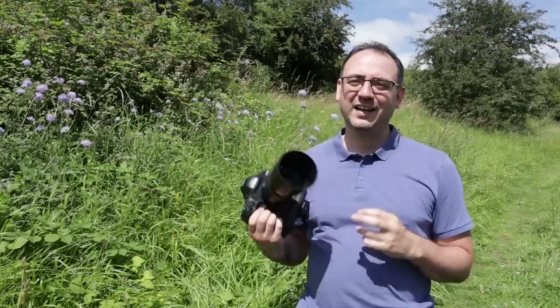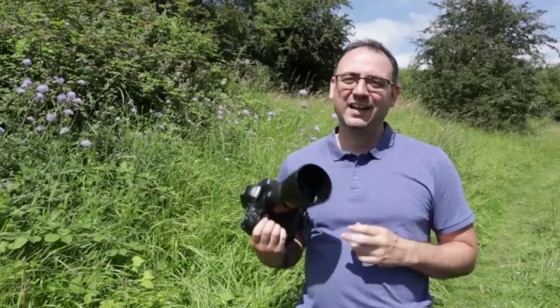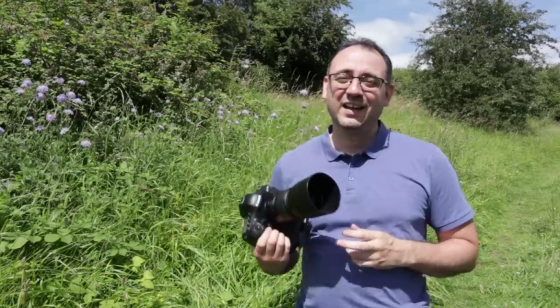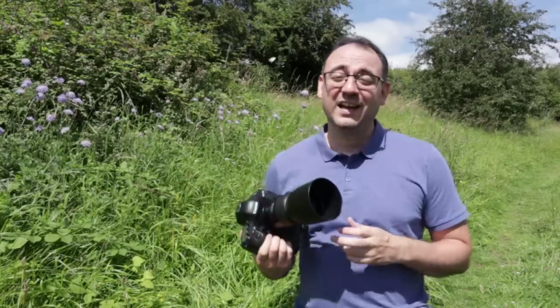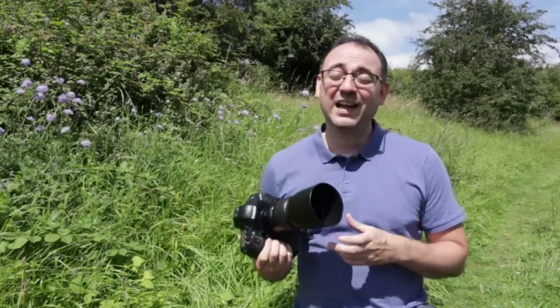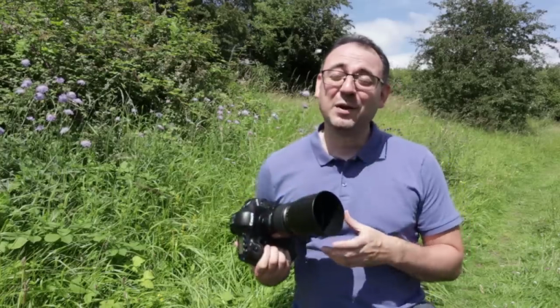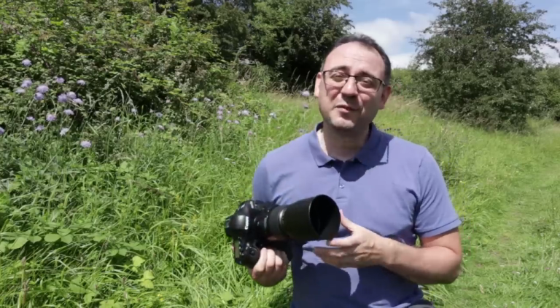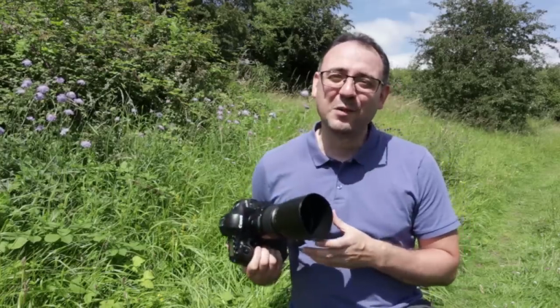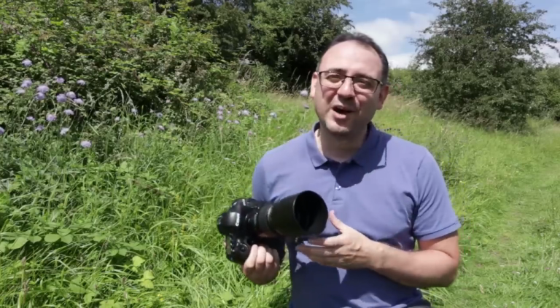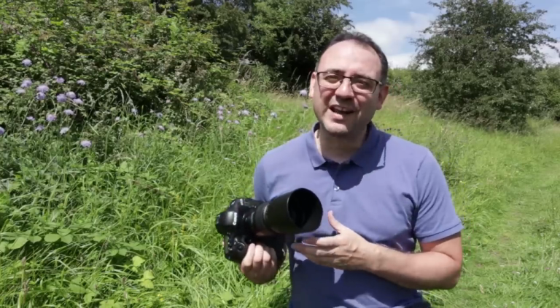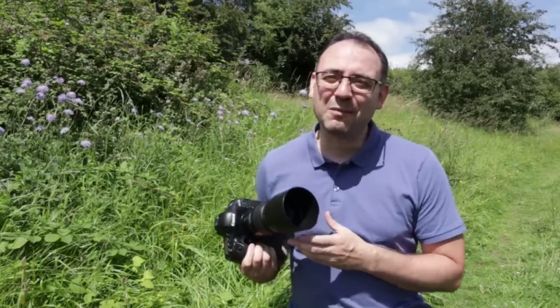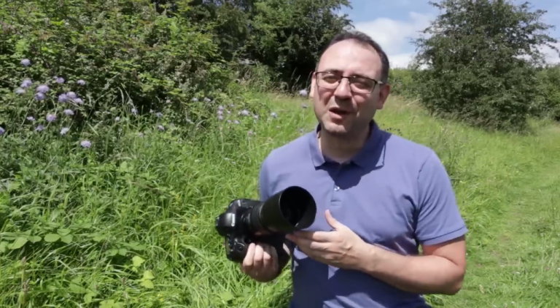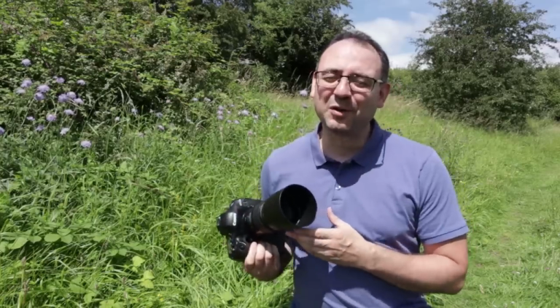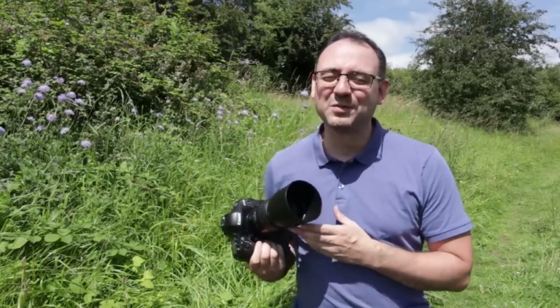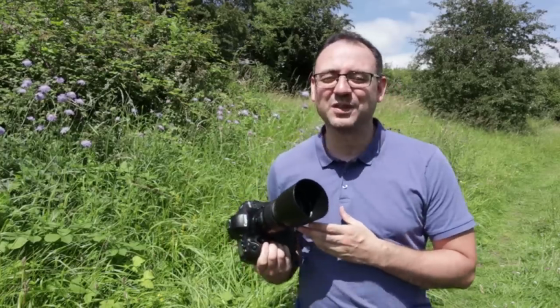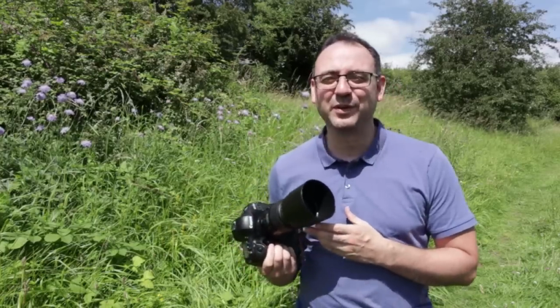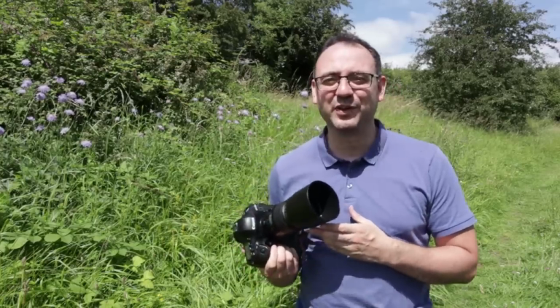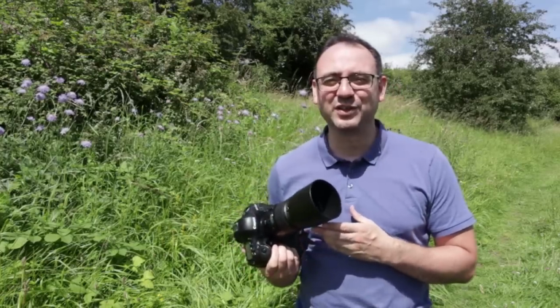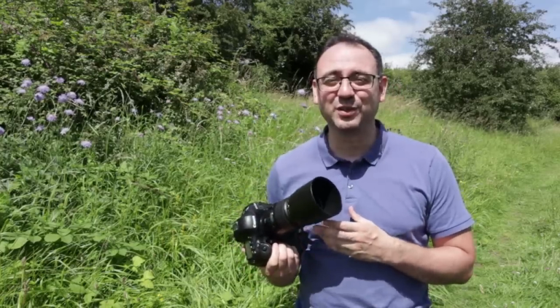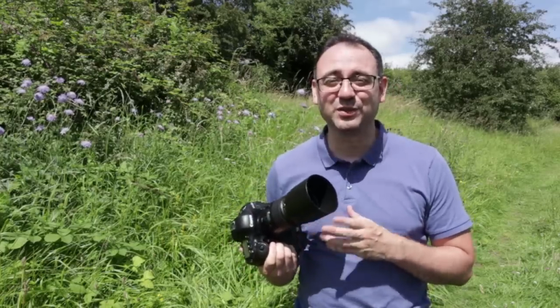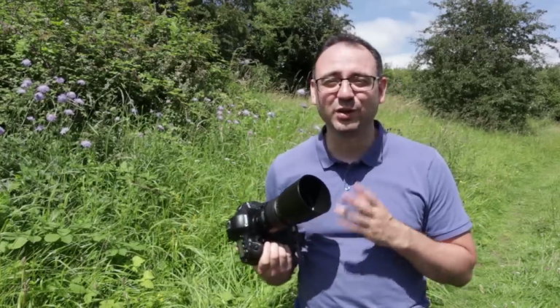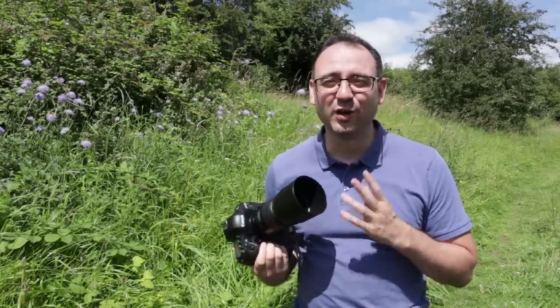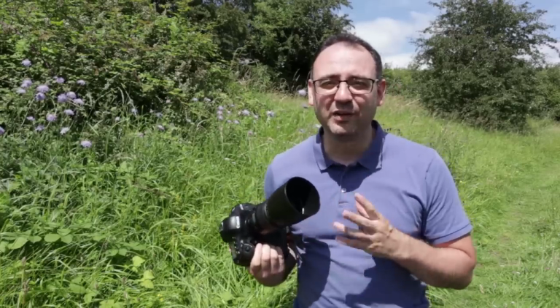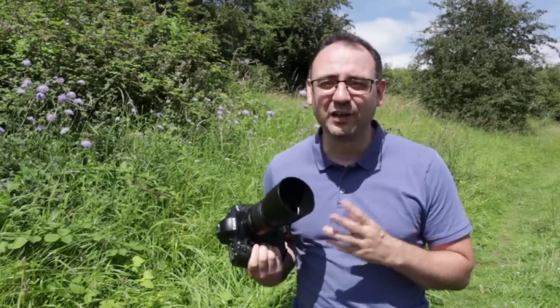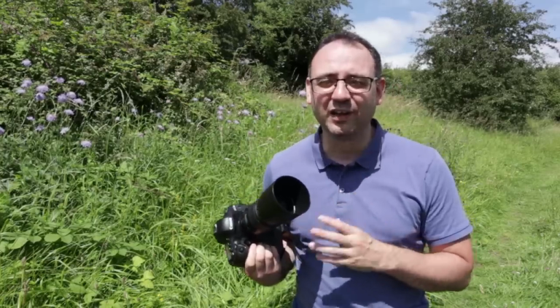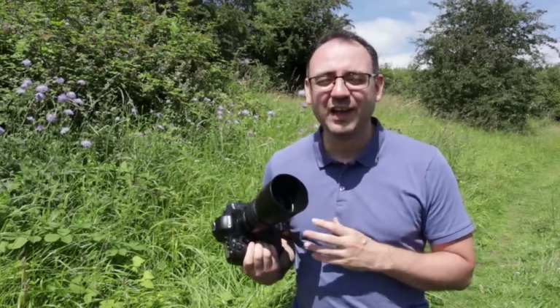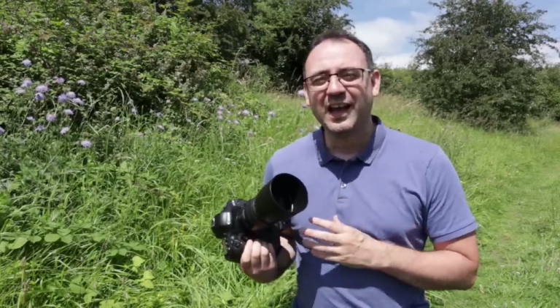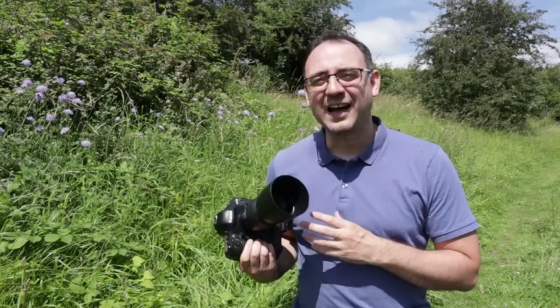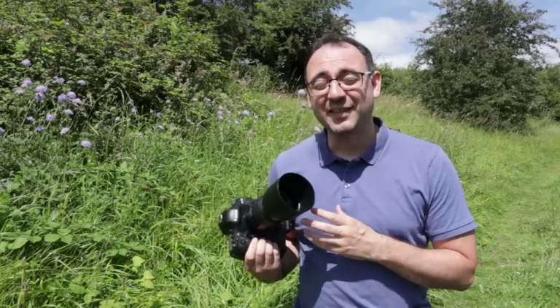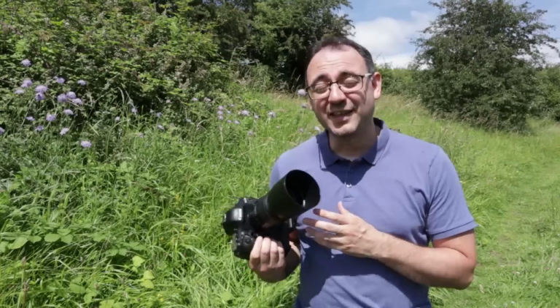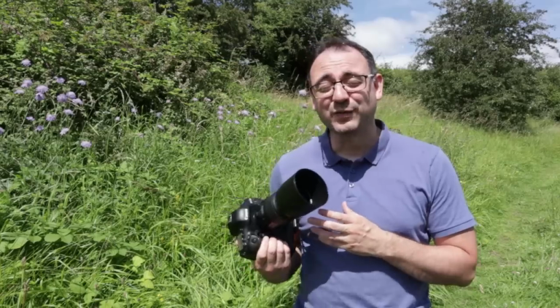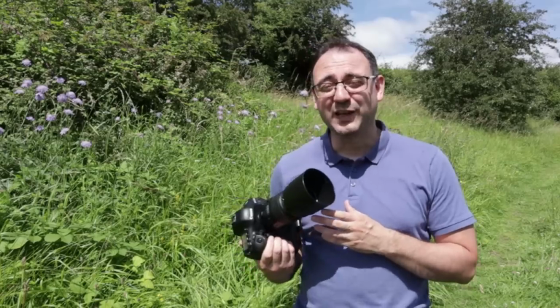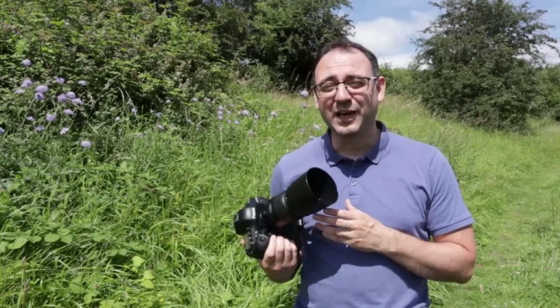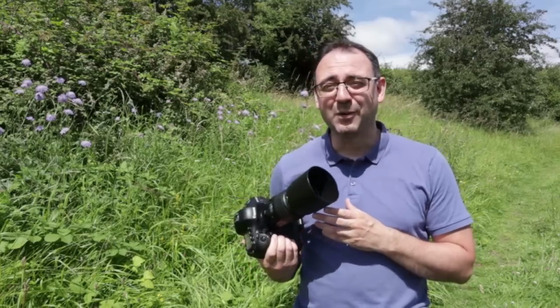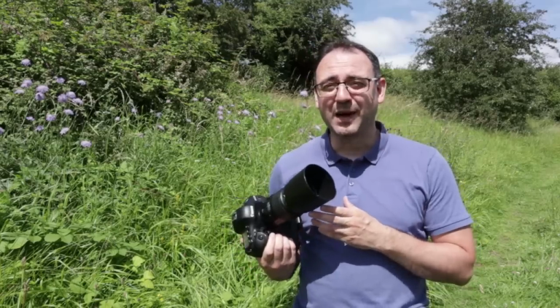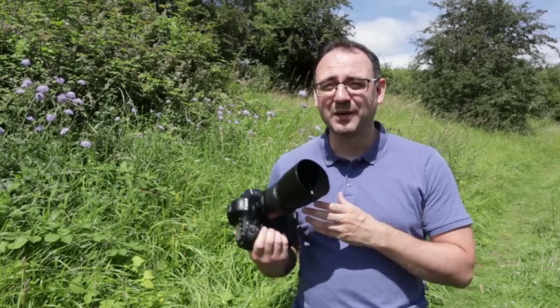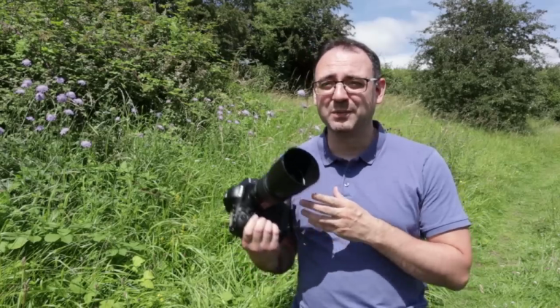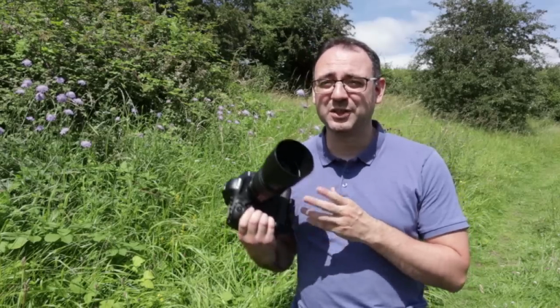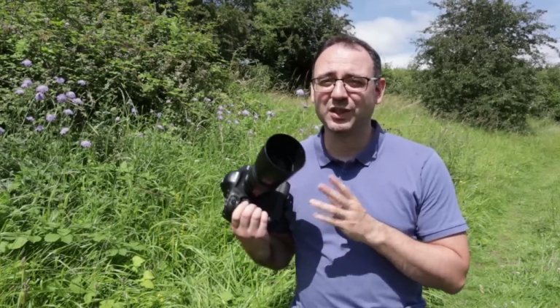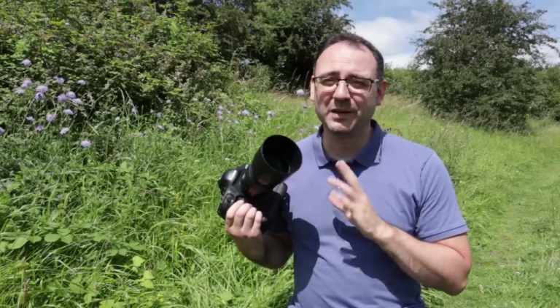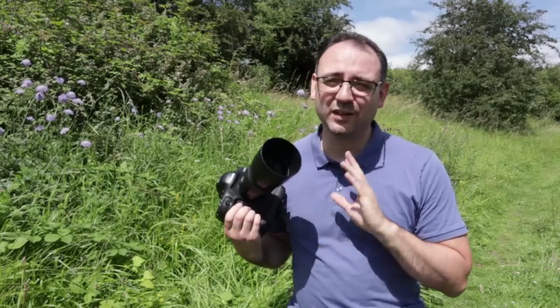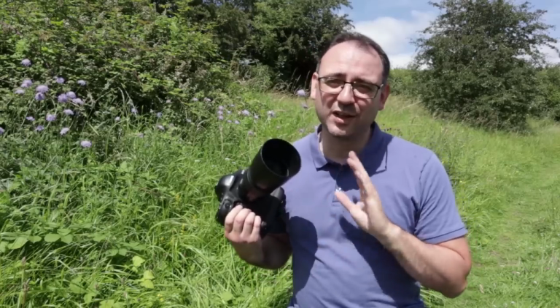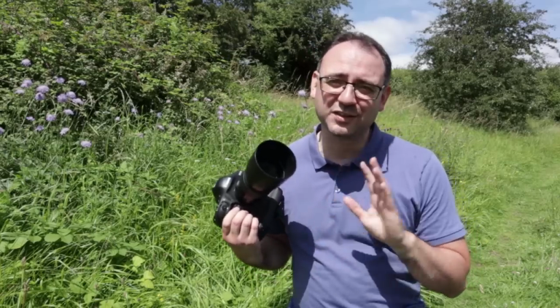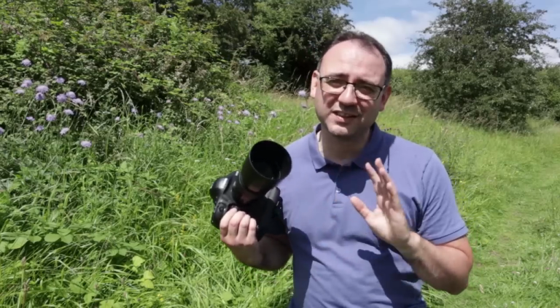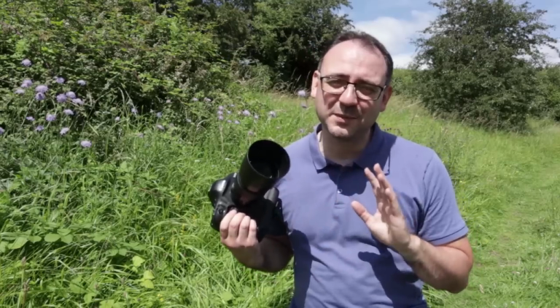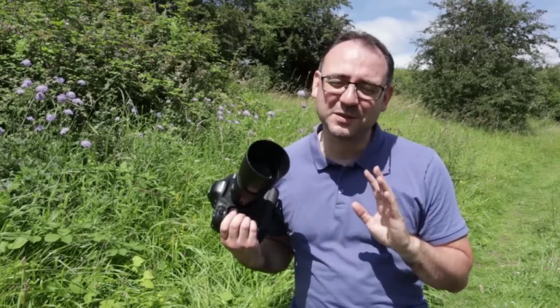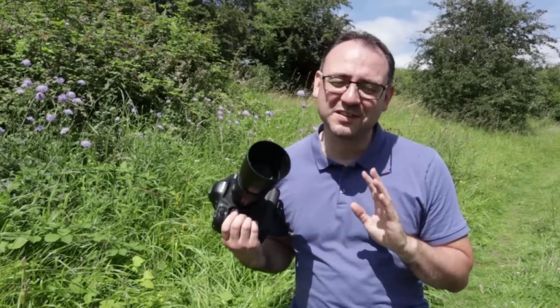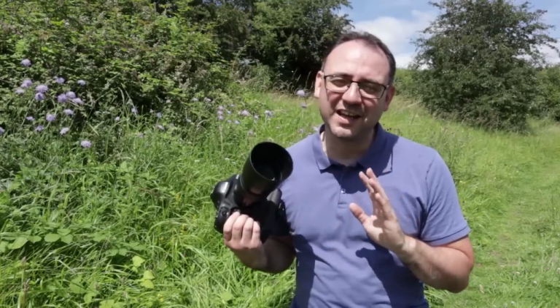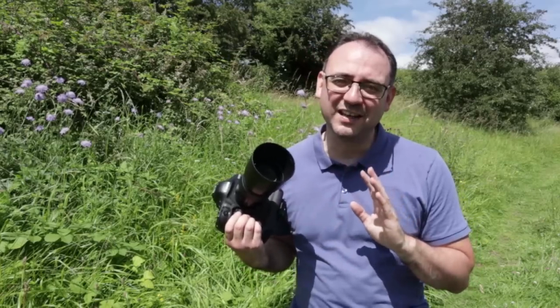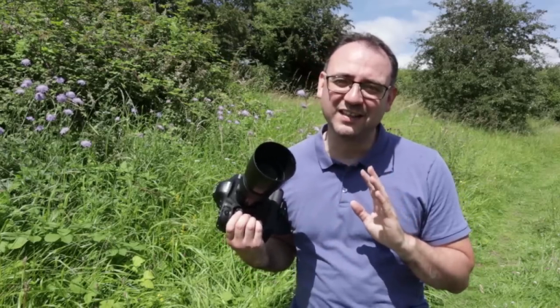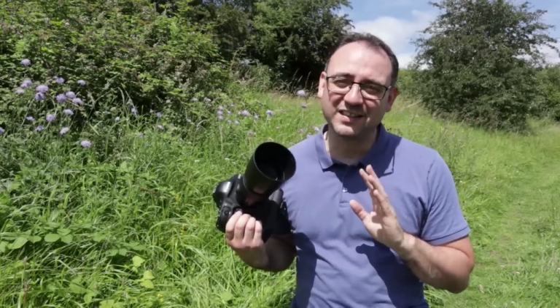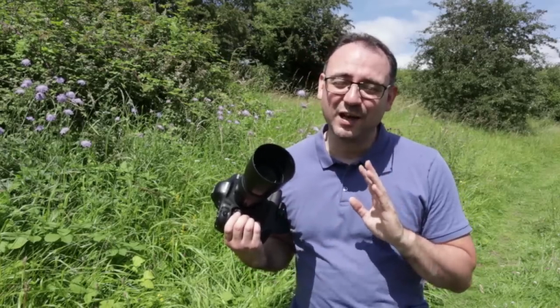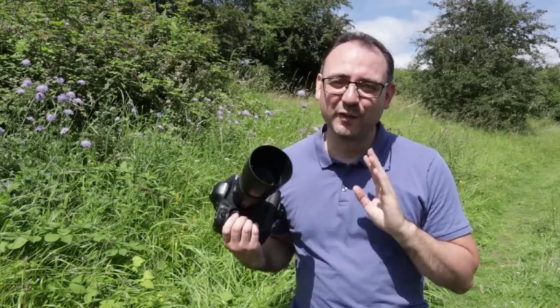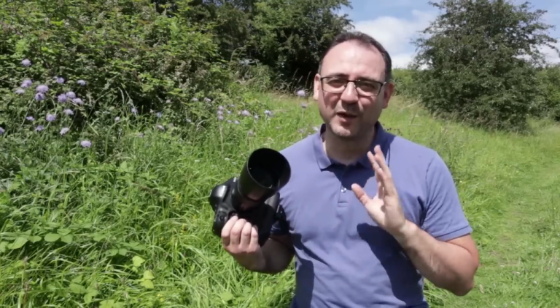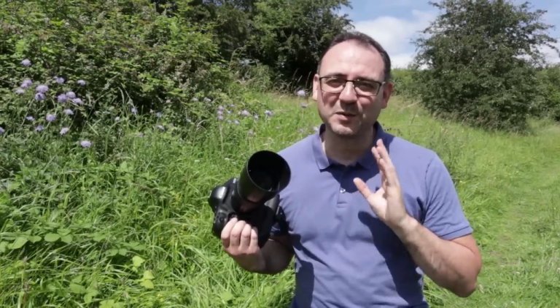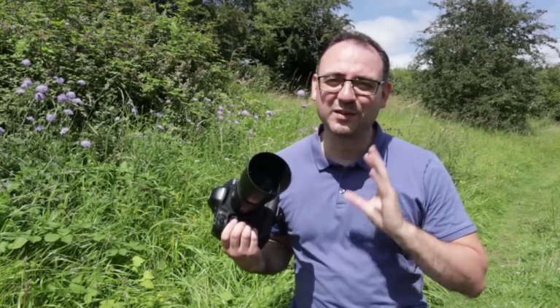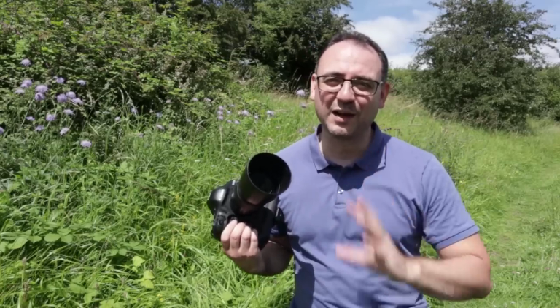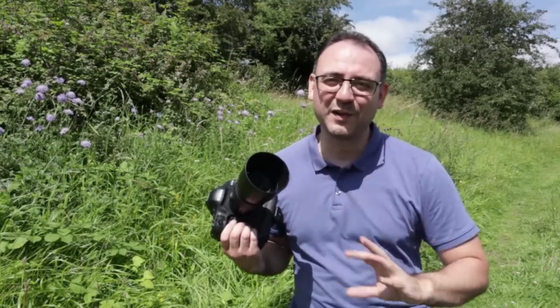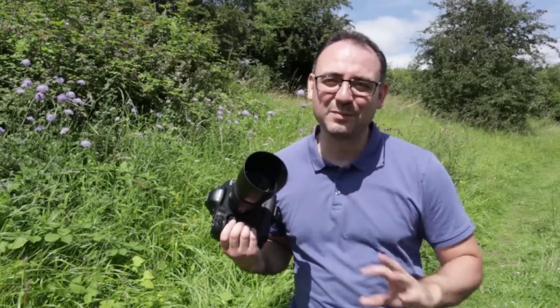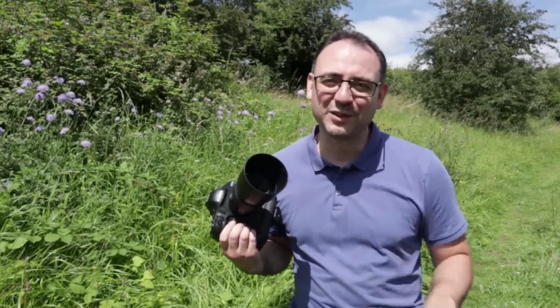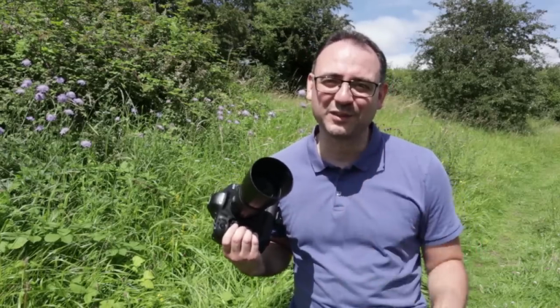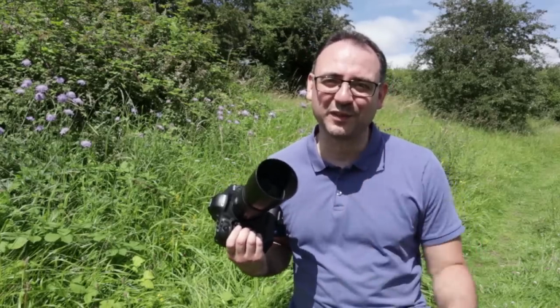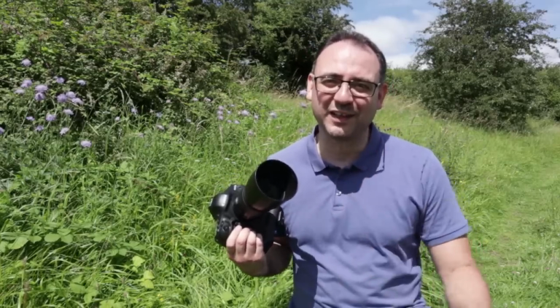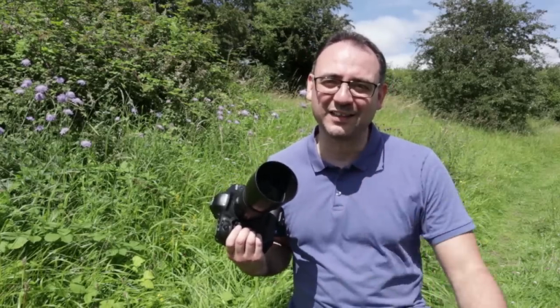Hello everyone and welcome to another tutorial. In this video I'm going to be showing you lots of tips and techniques for photographing butterflies.